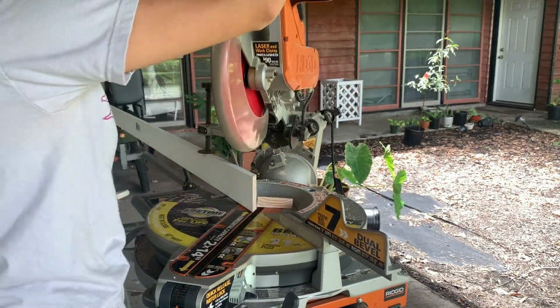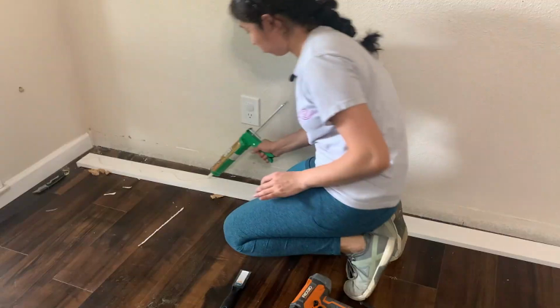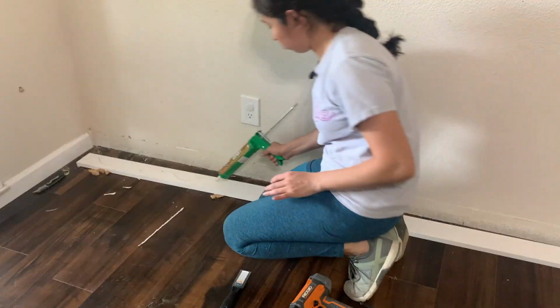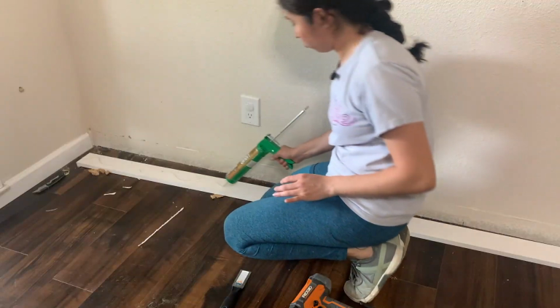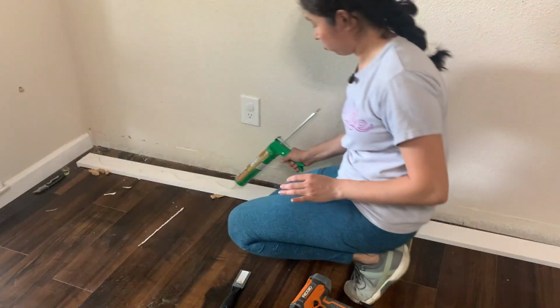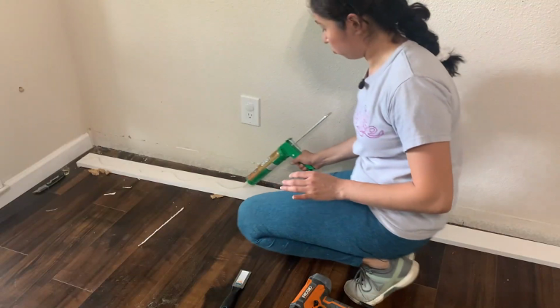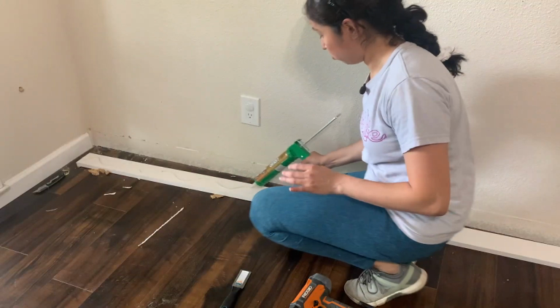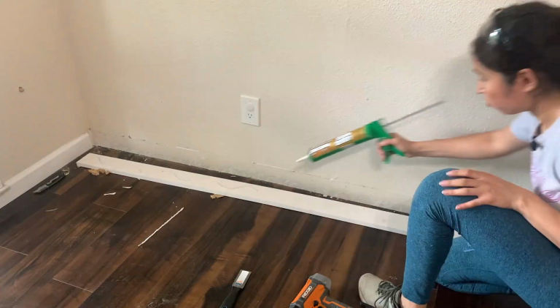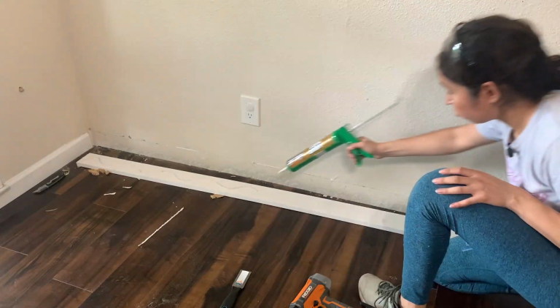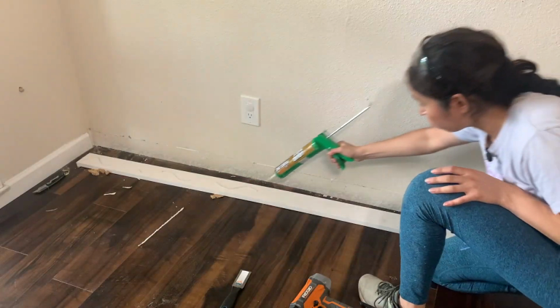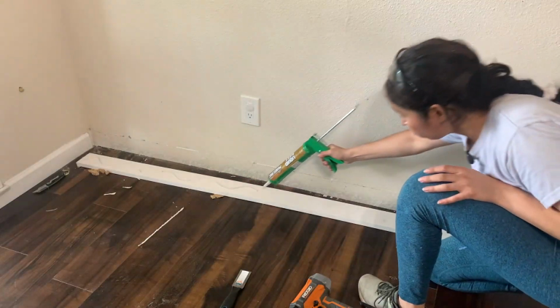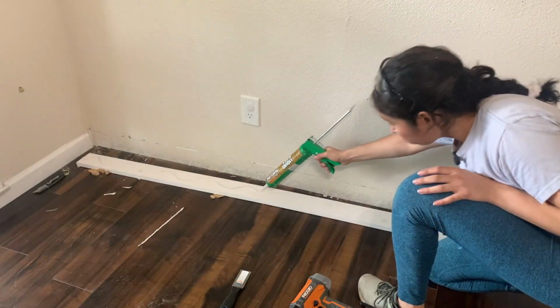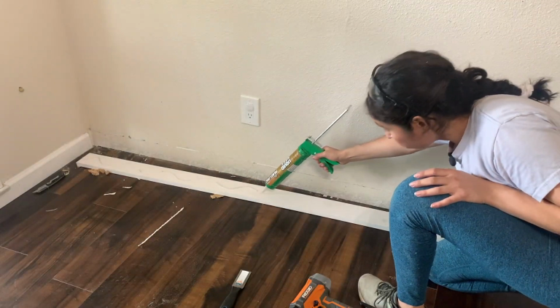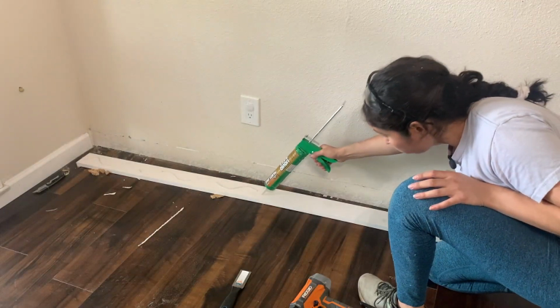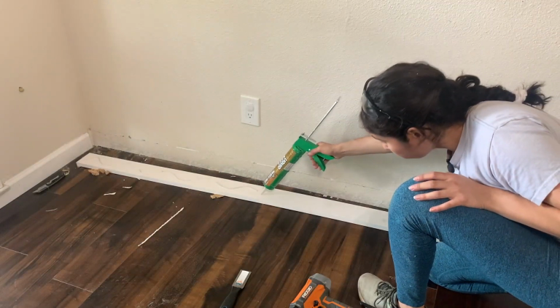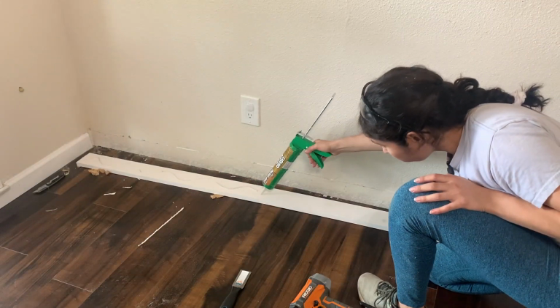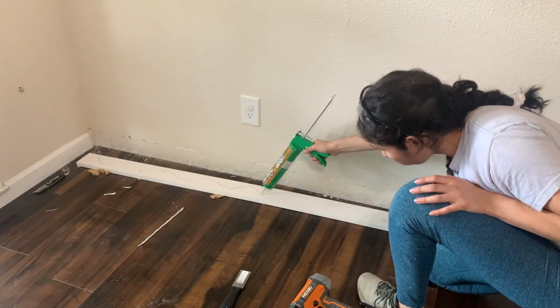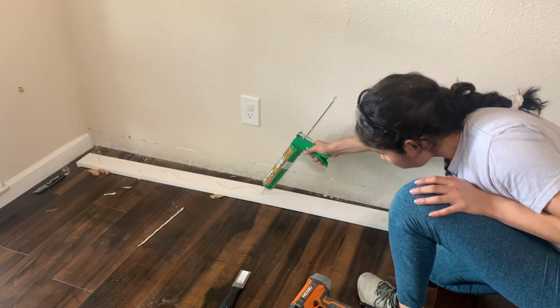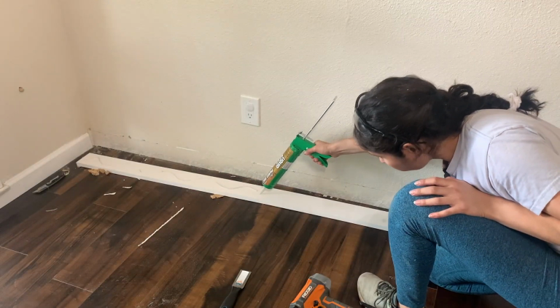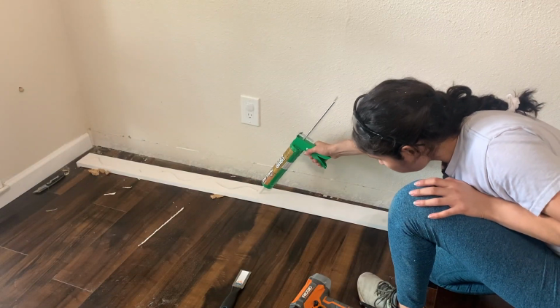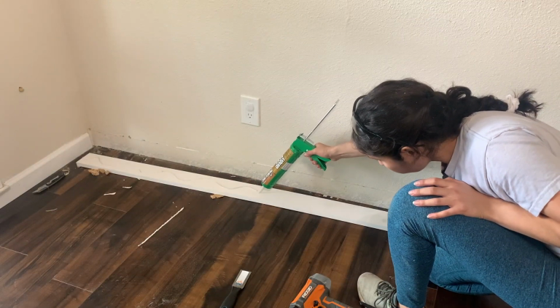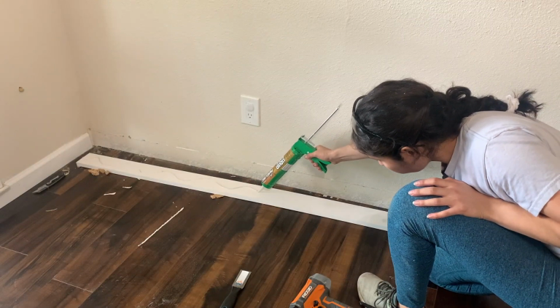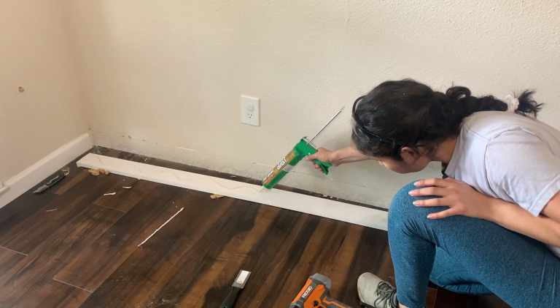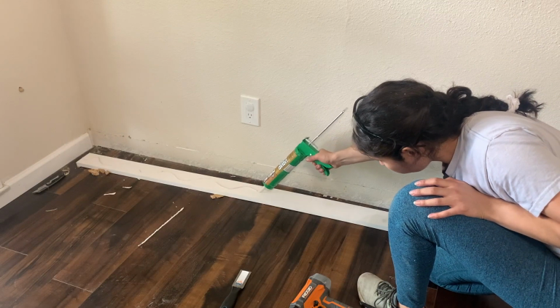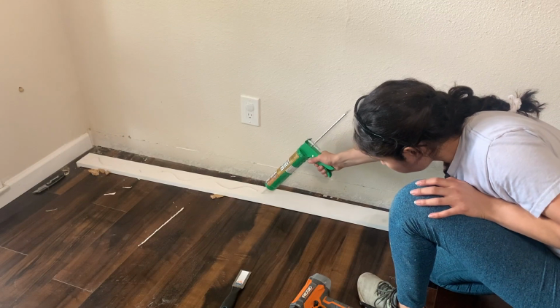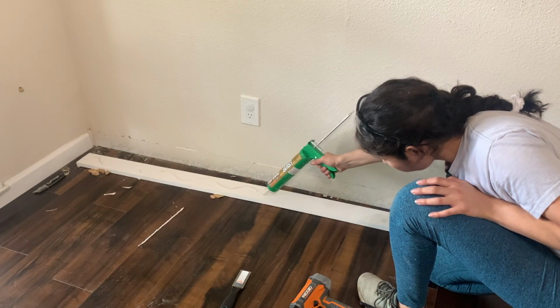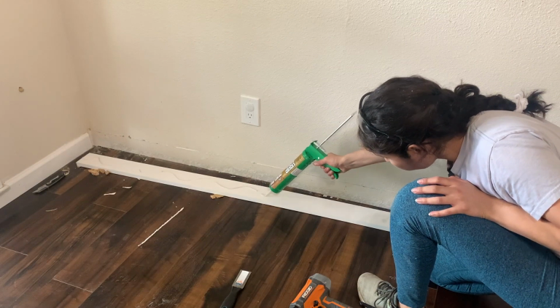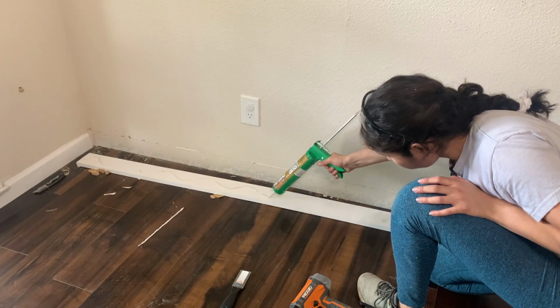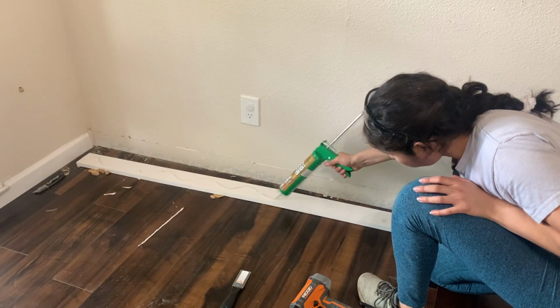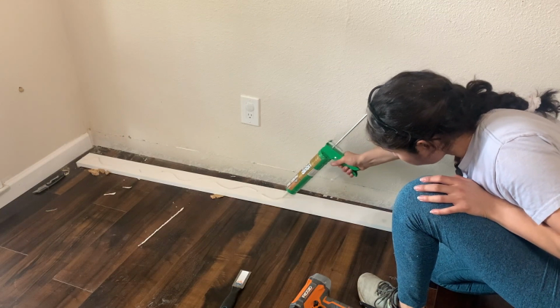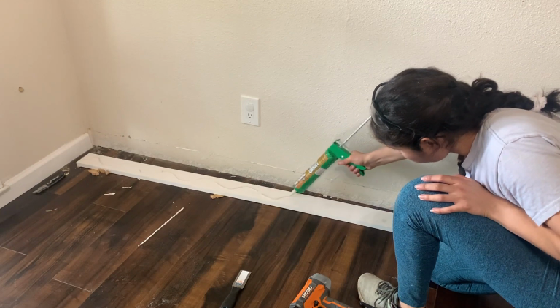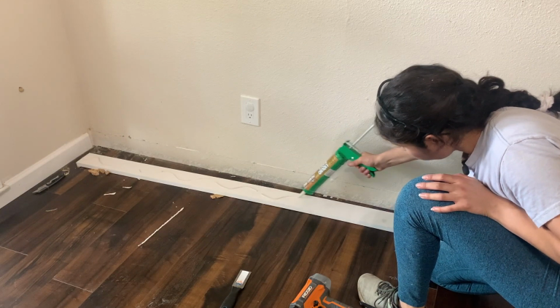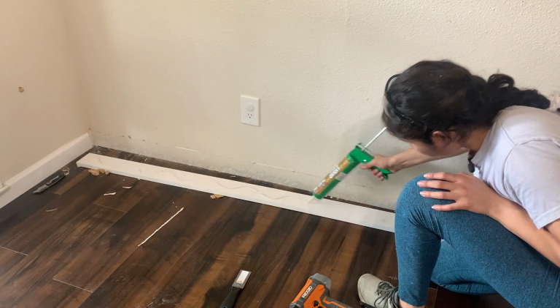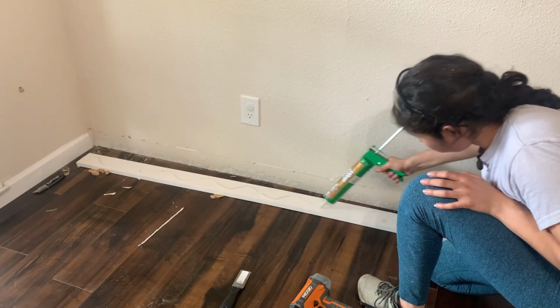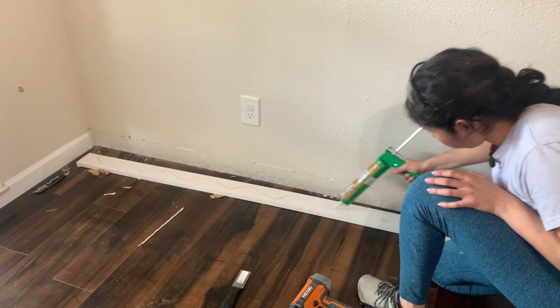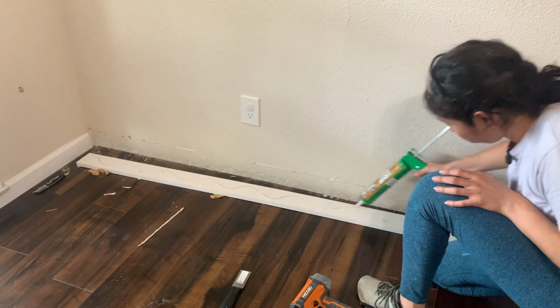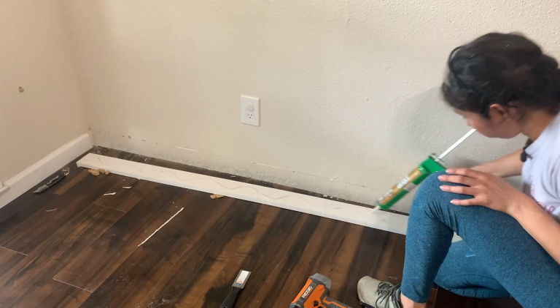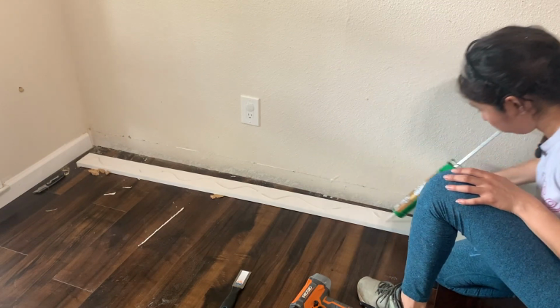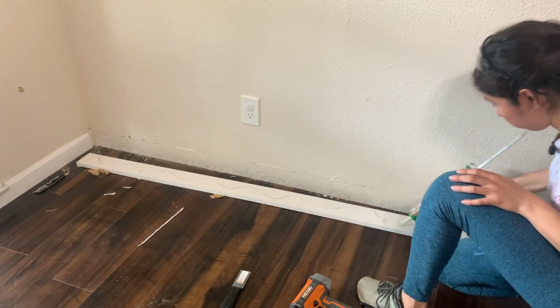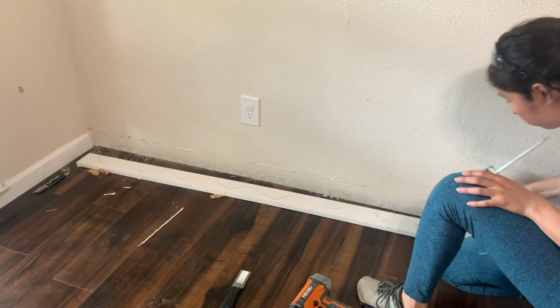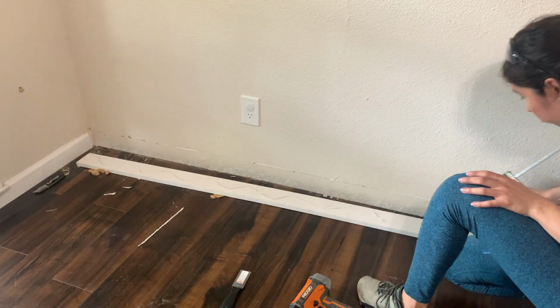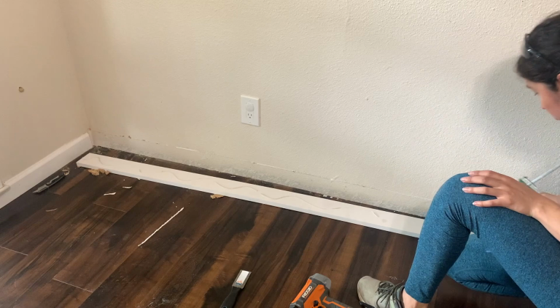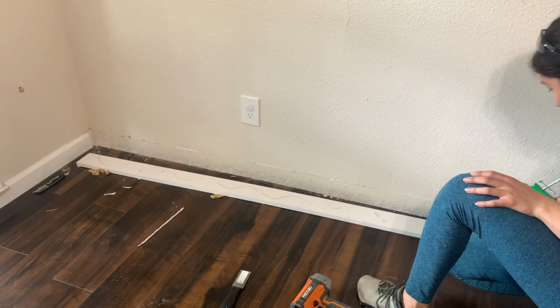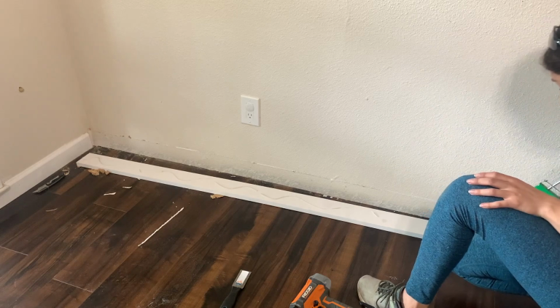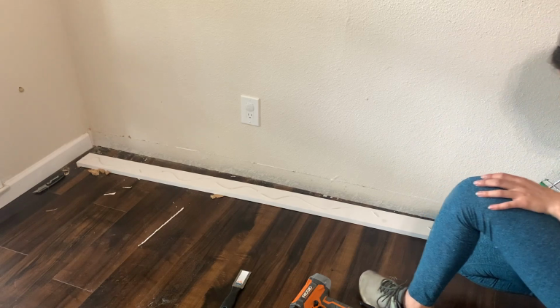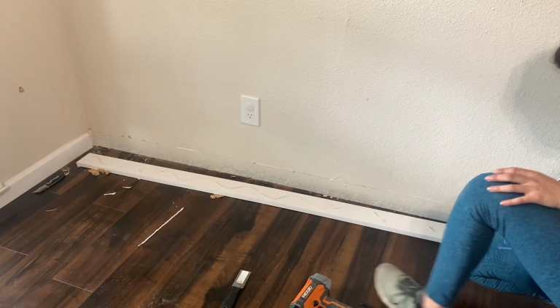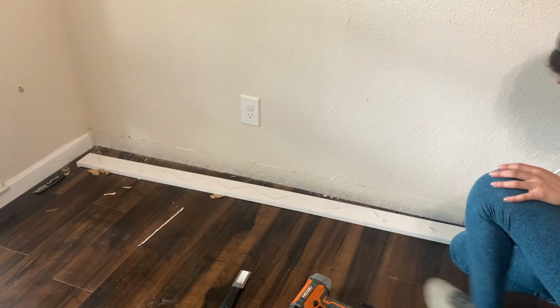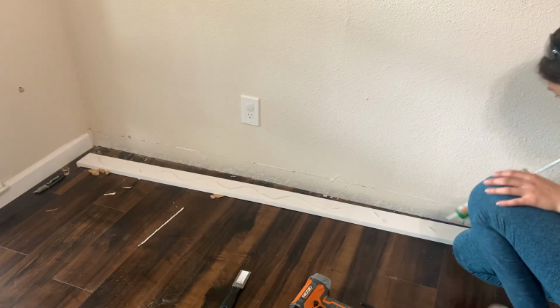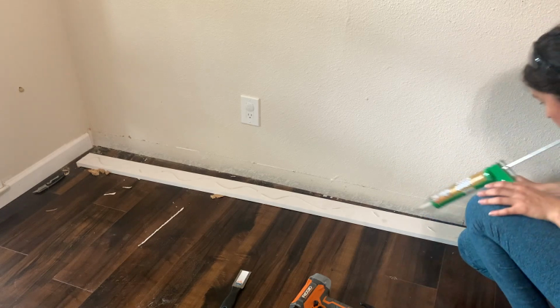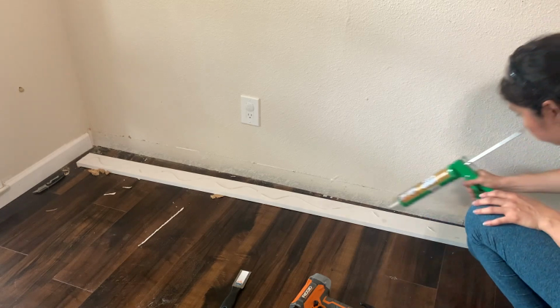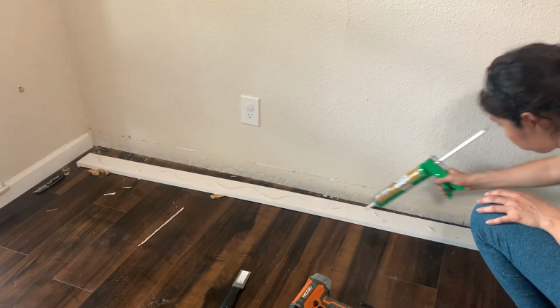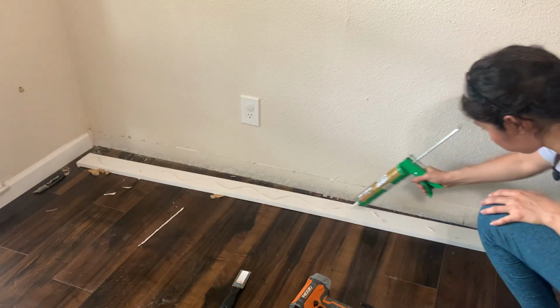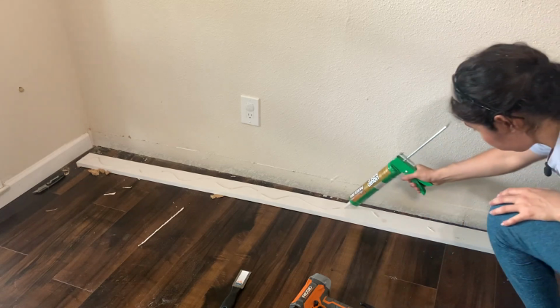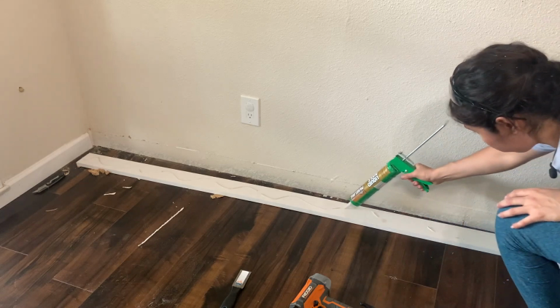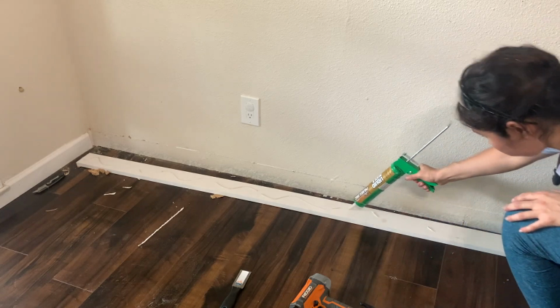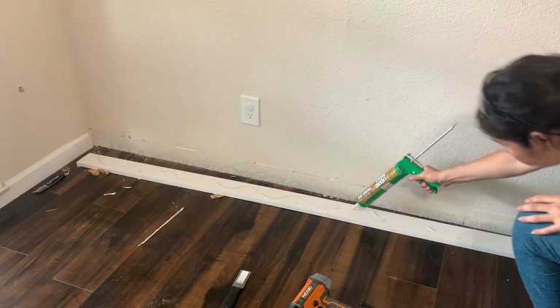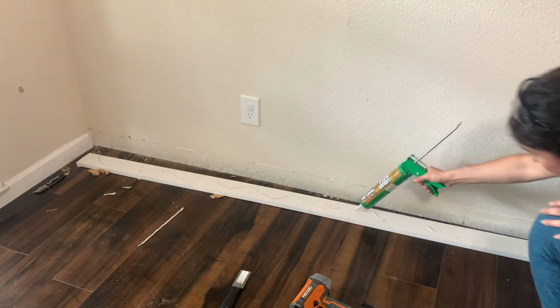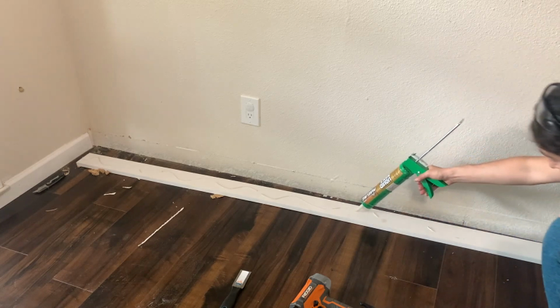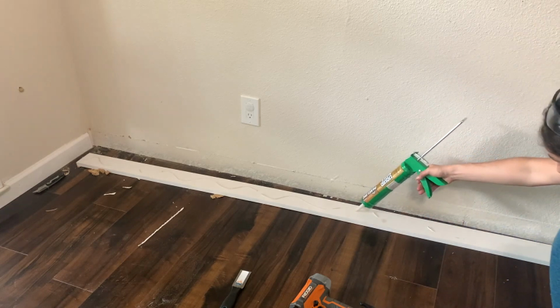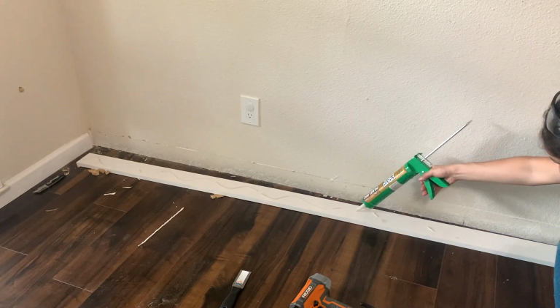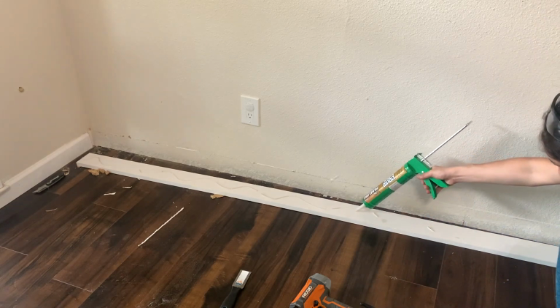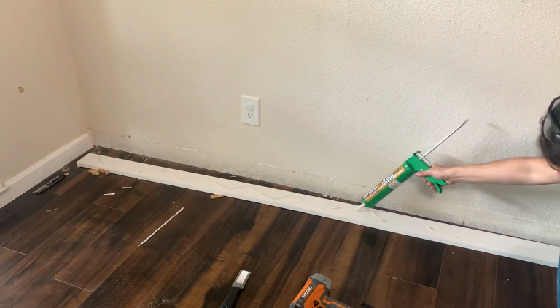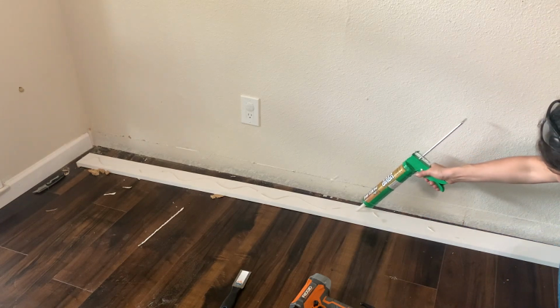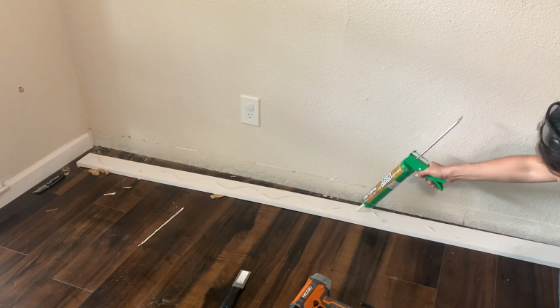To attach them to the wall, I used liquid nails intended for sheetrock and wood trim, and secured them with two-and-a-half-inch brad nails.